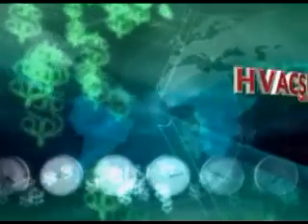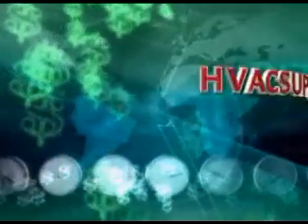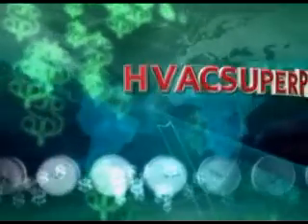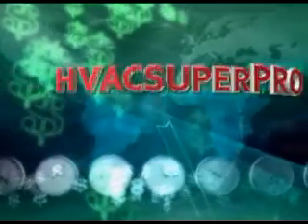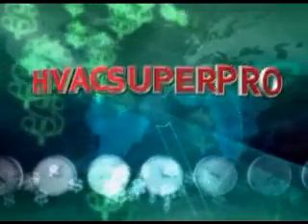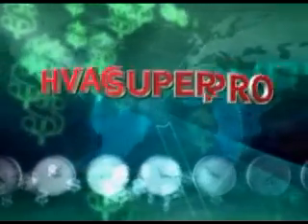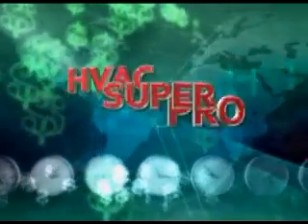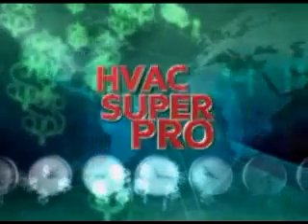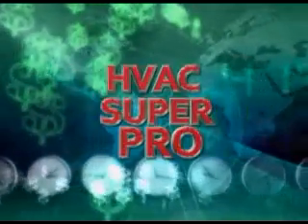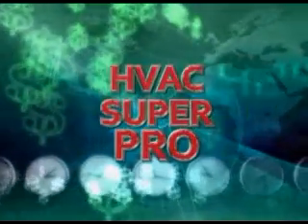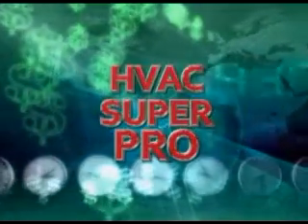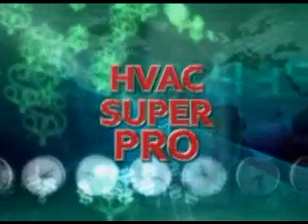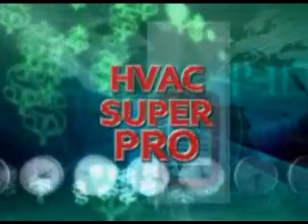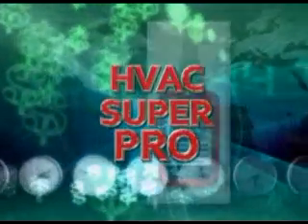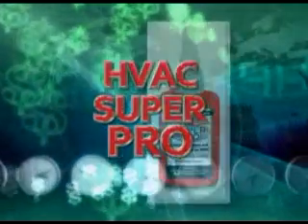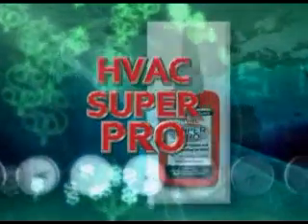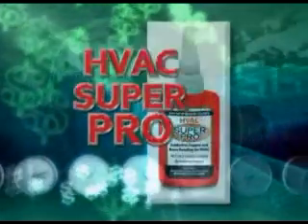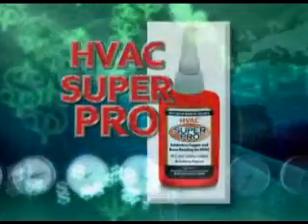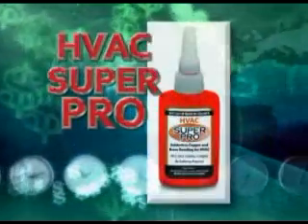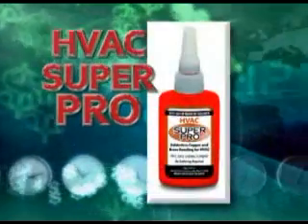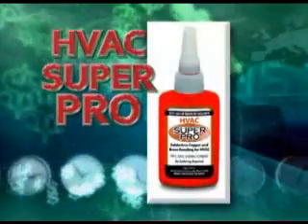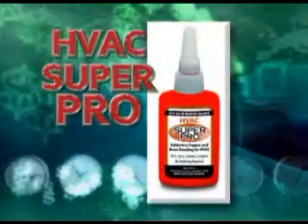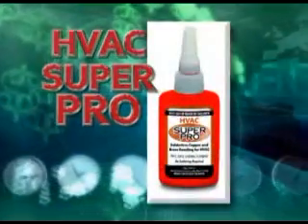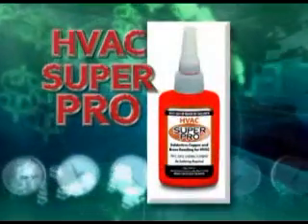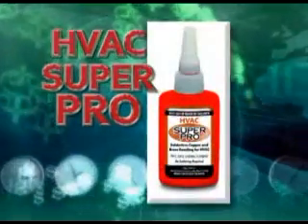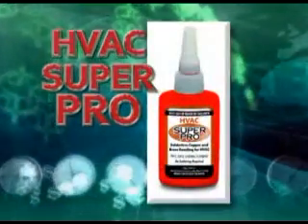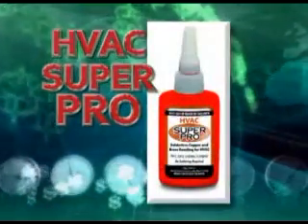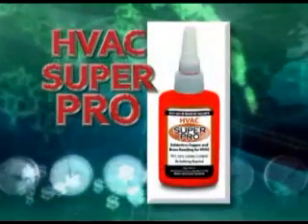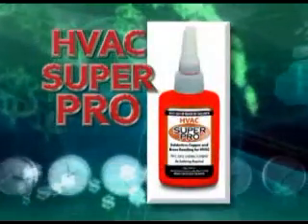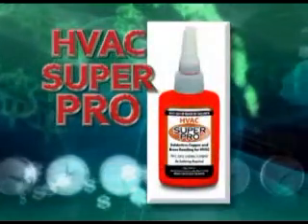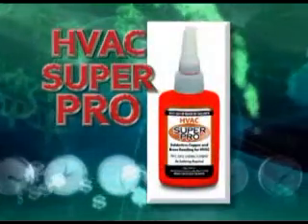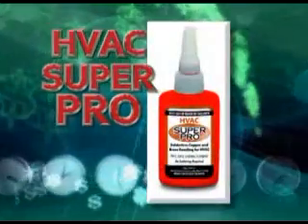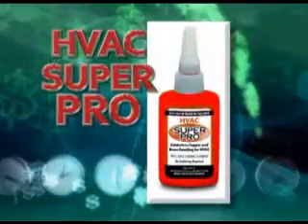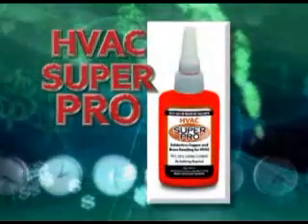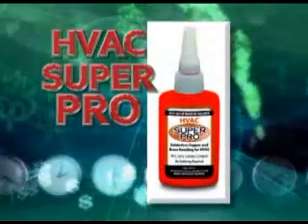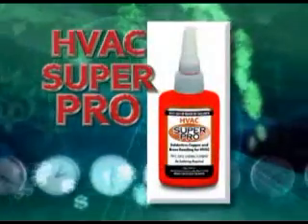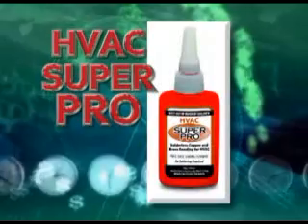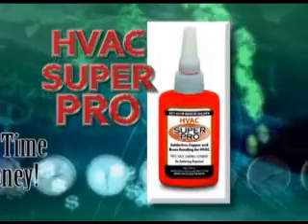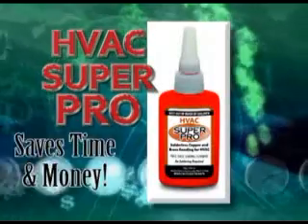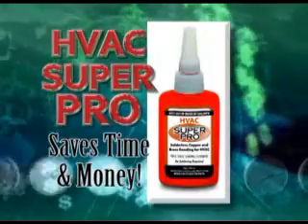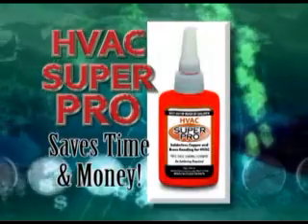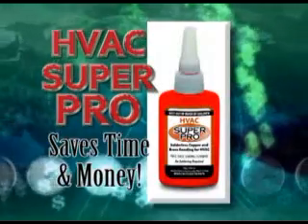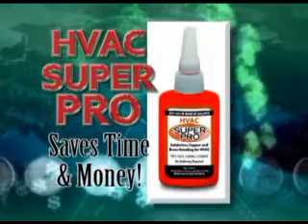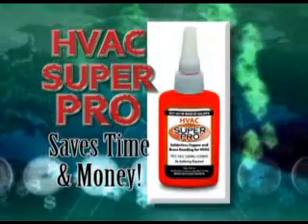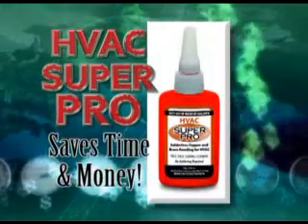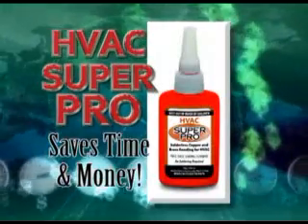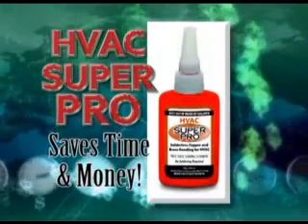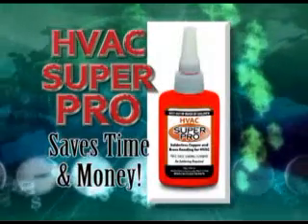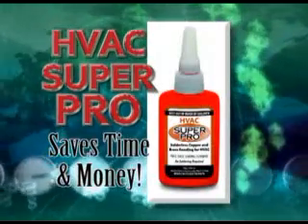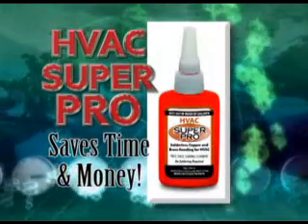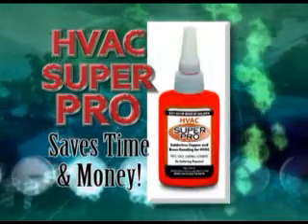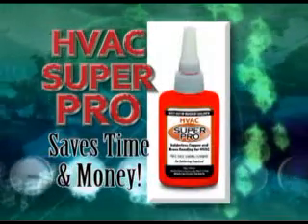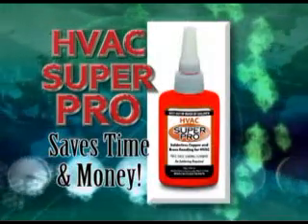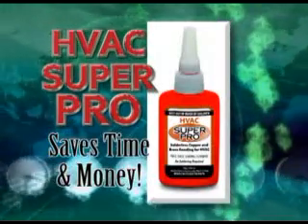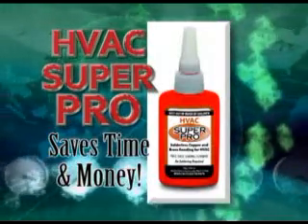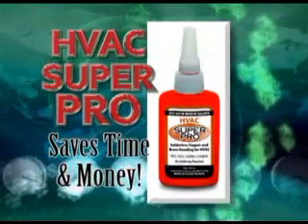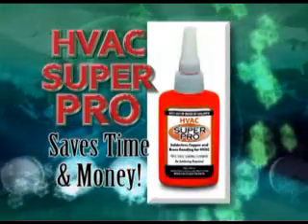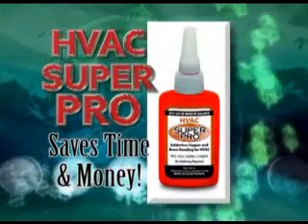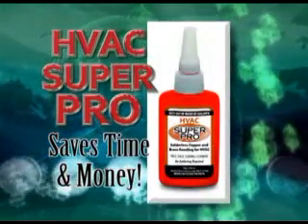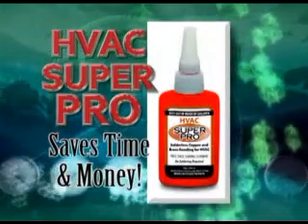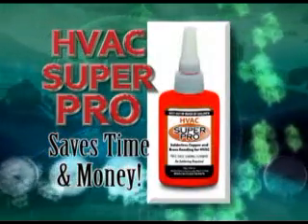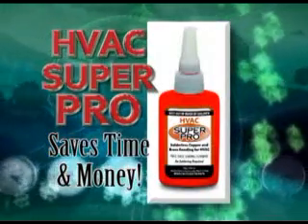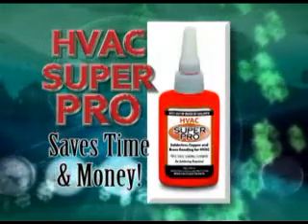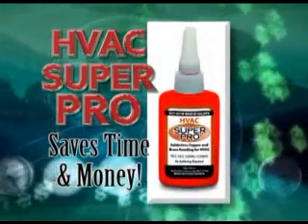Introducing HVAC Super Pro, a cool new bonding technology that saves you time and money. You have to see it. It's amazing.